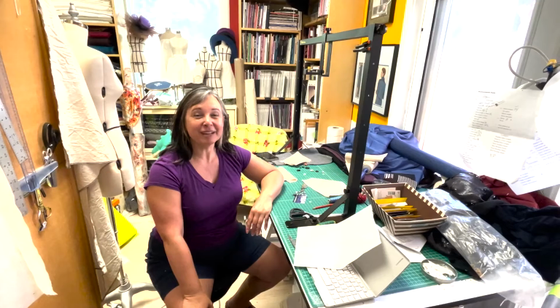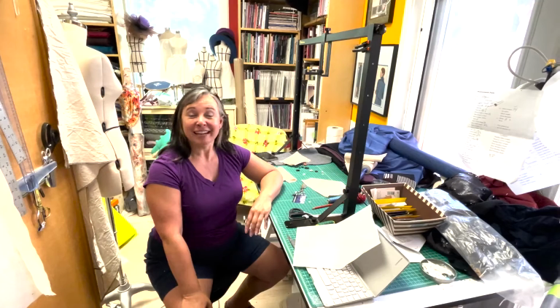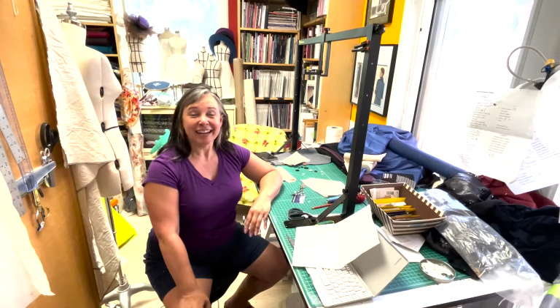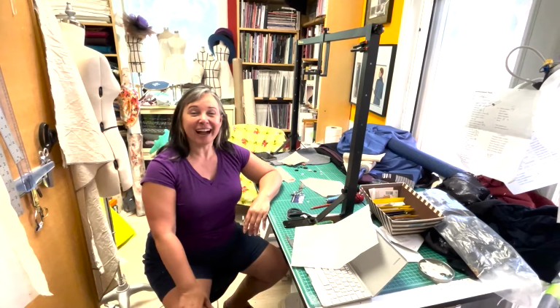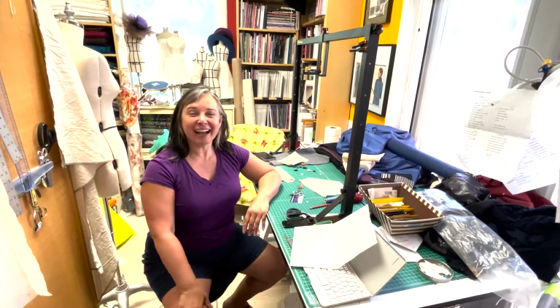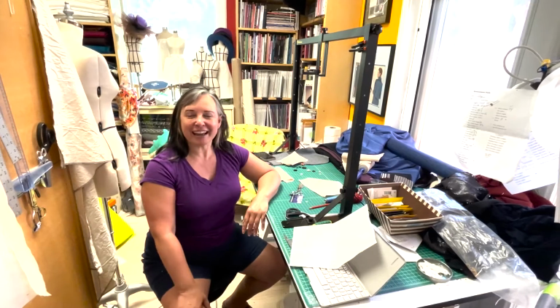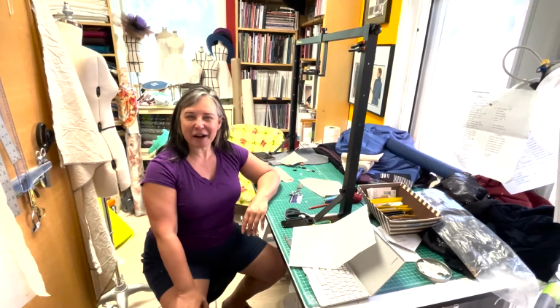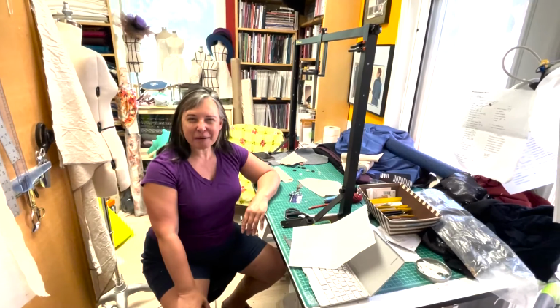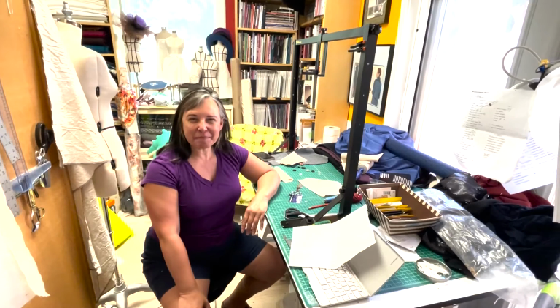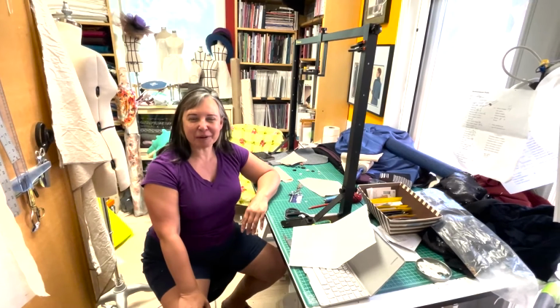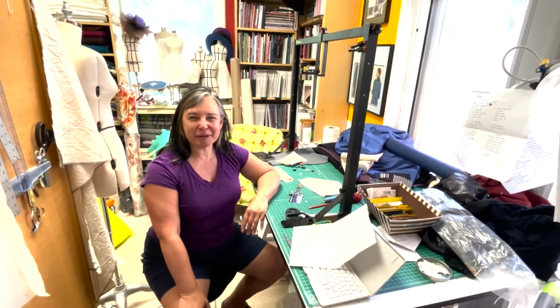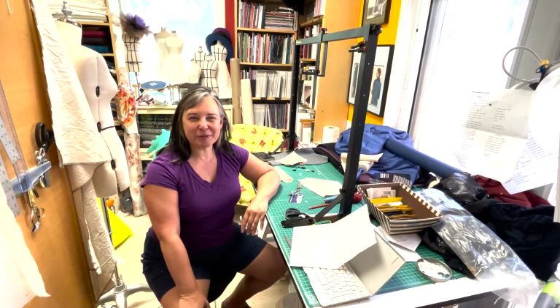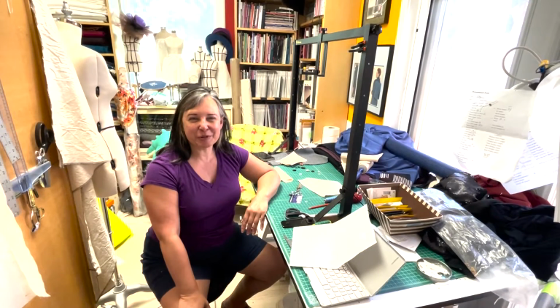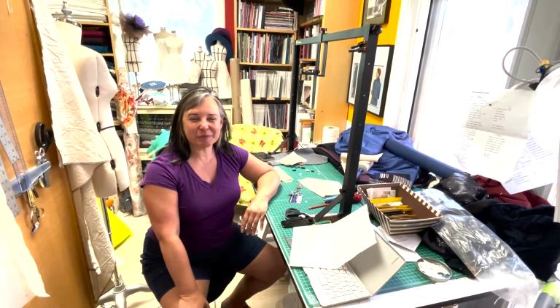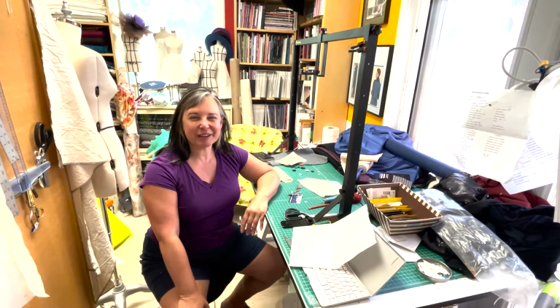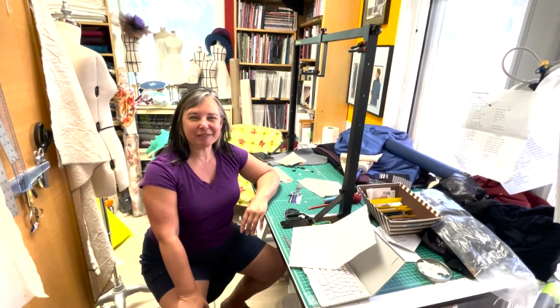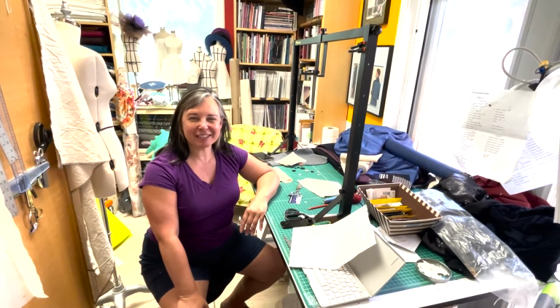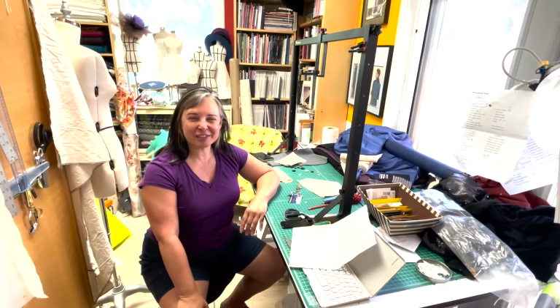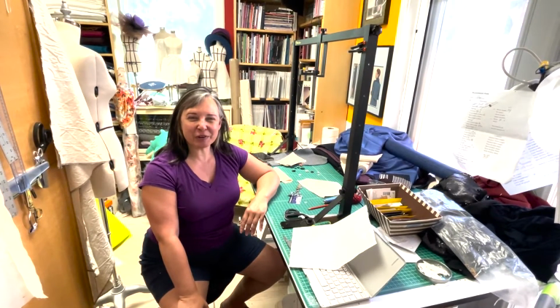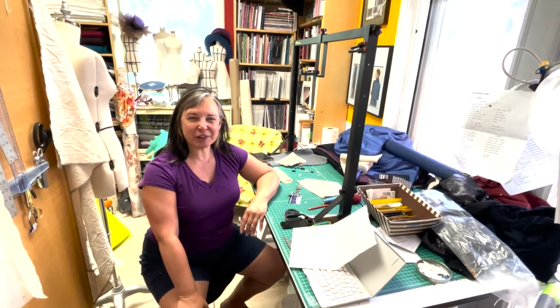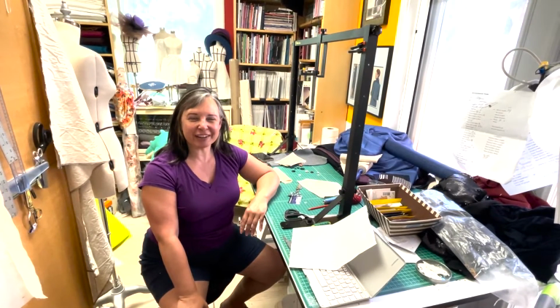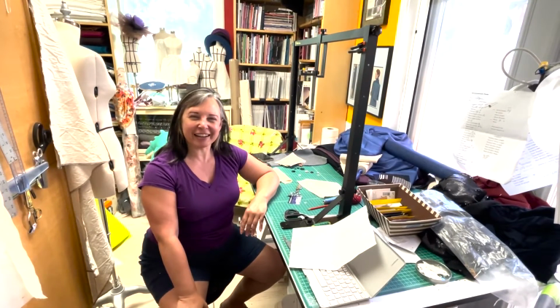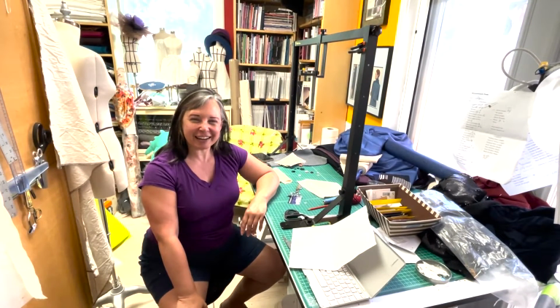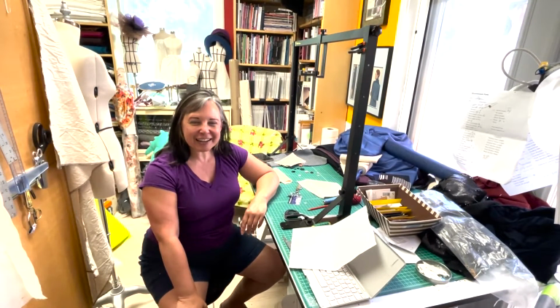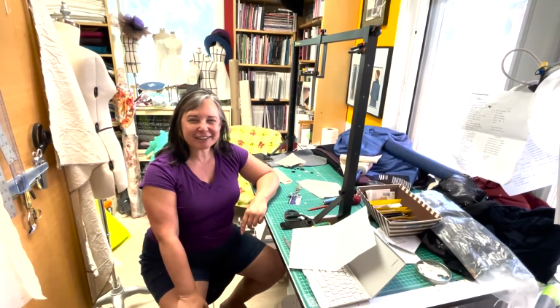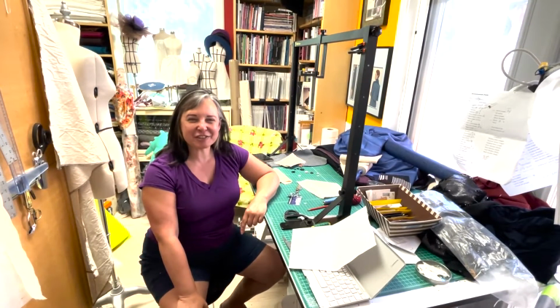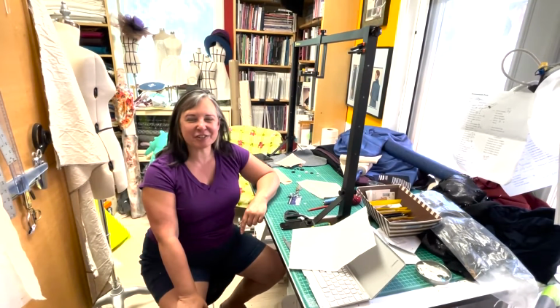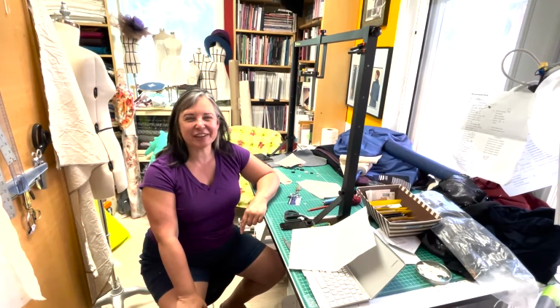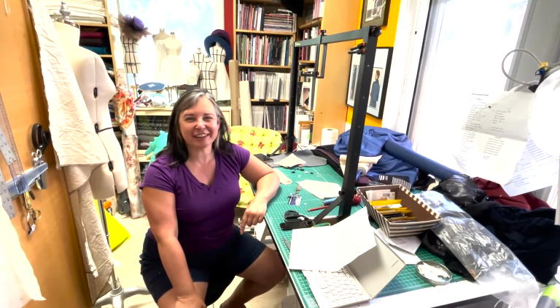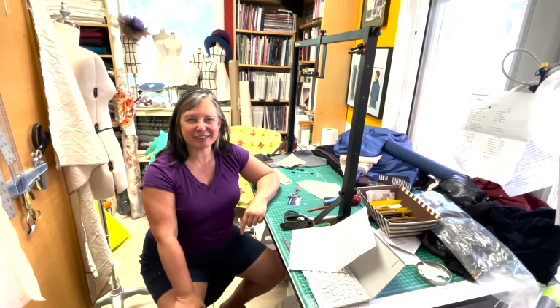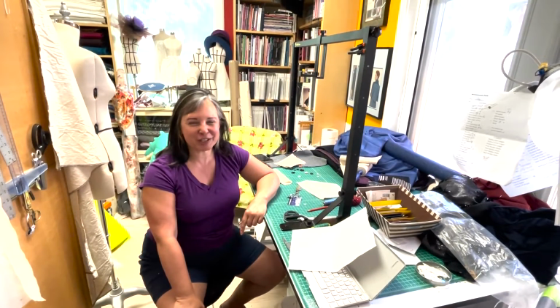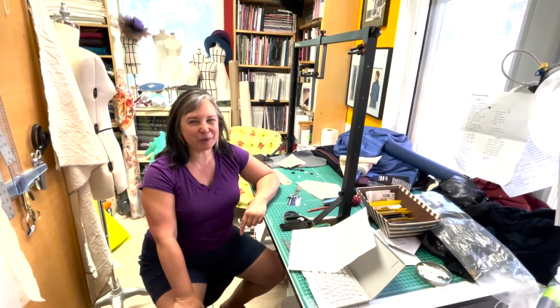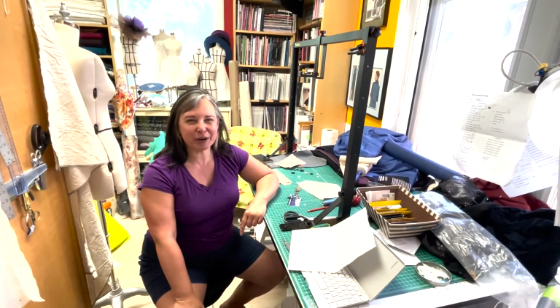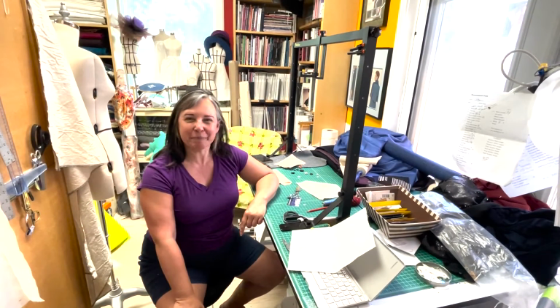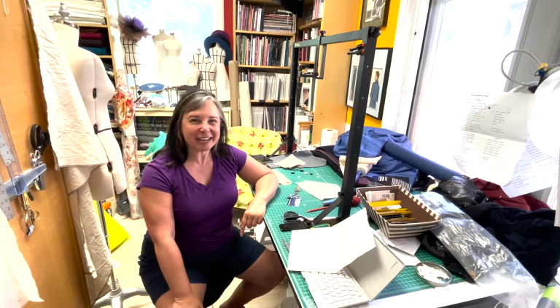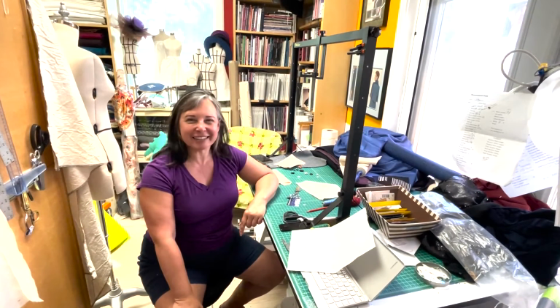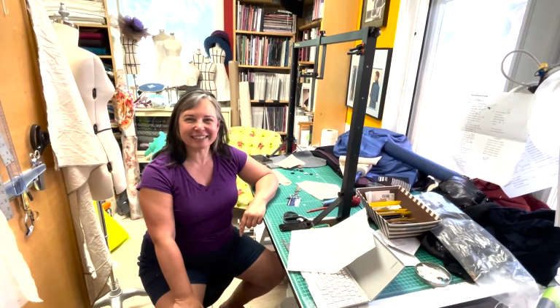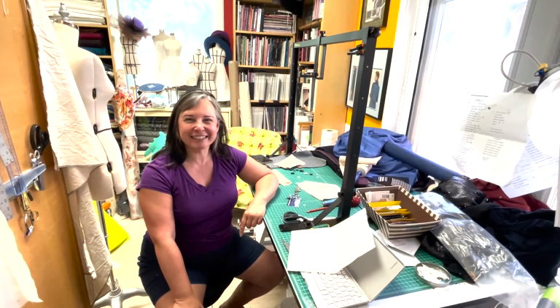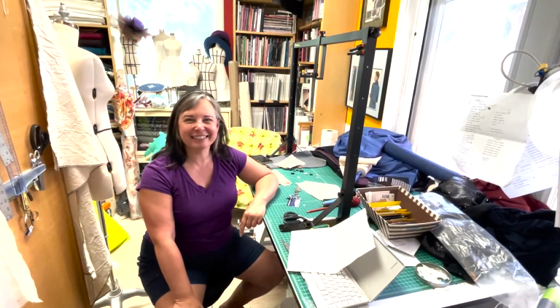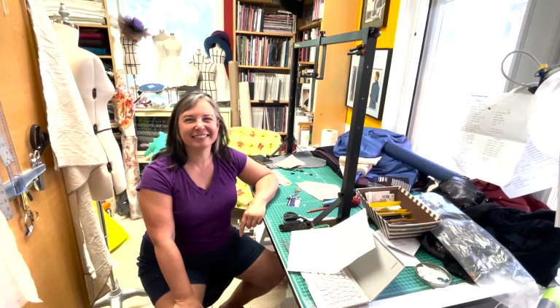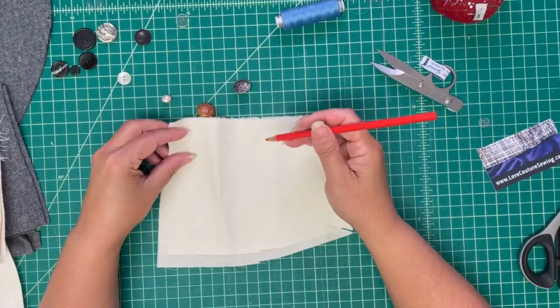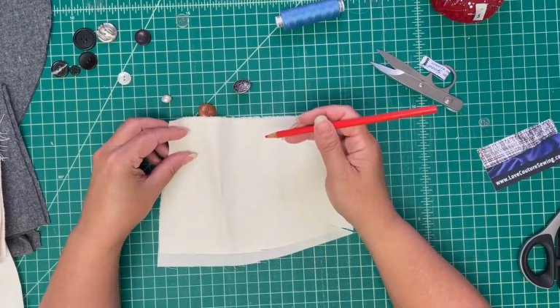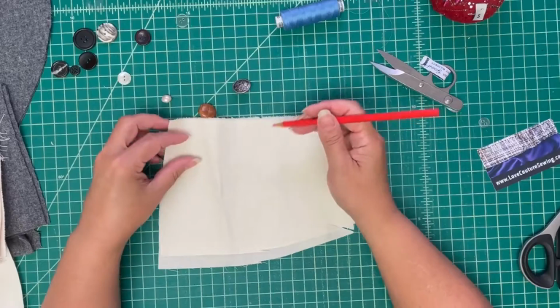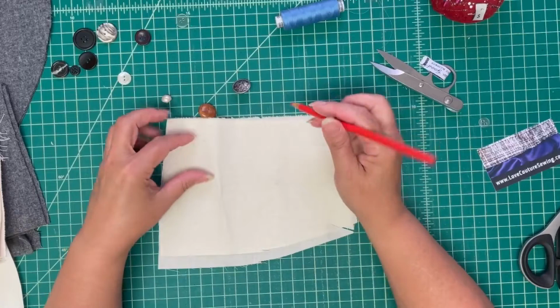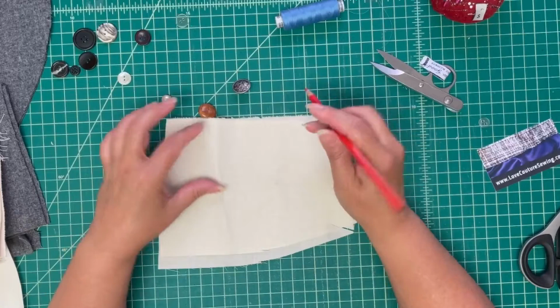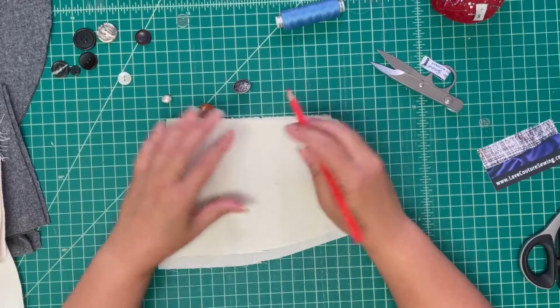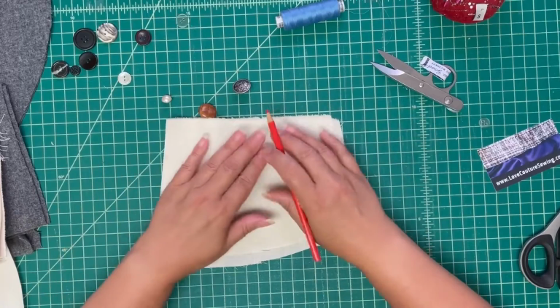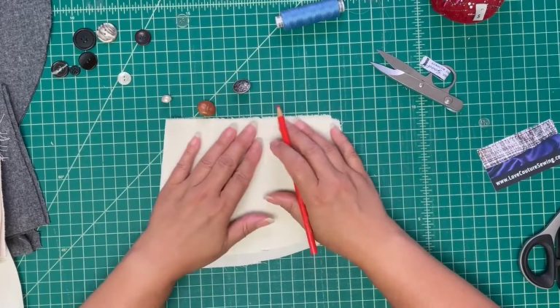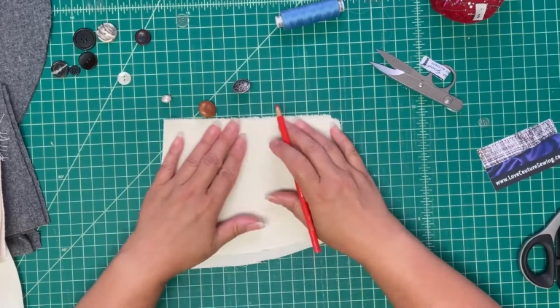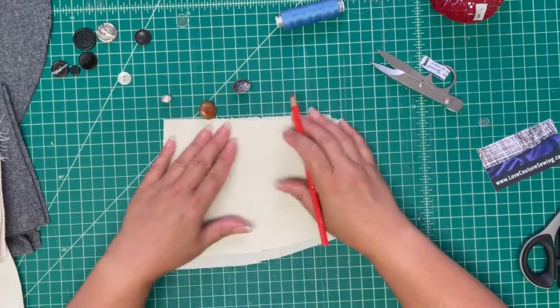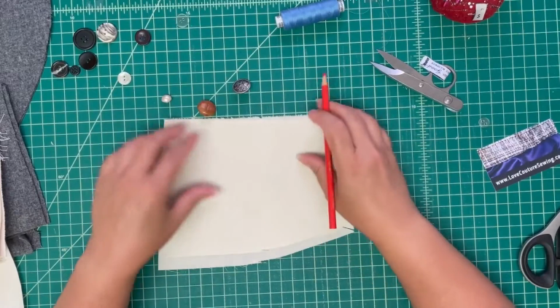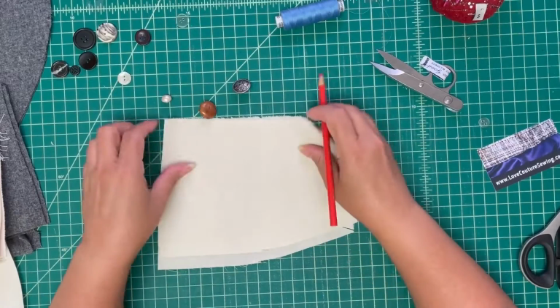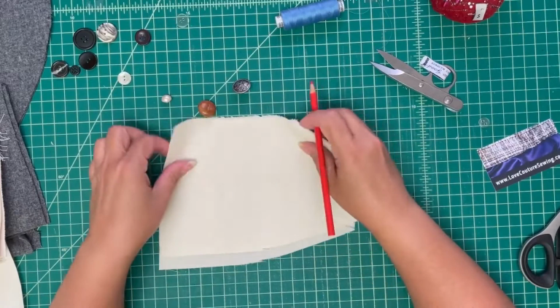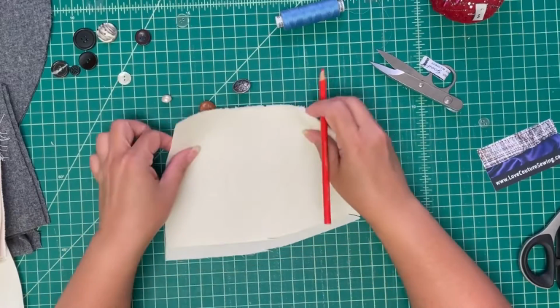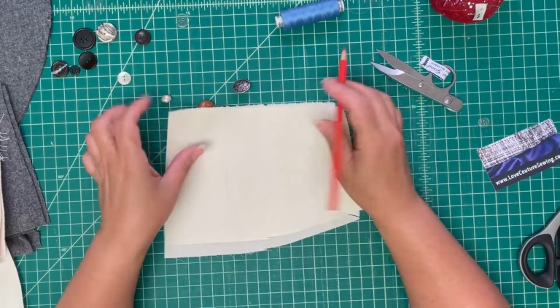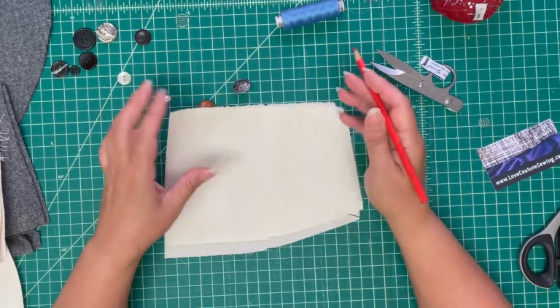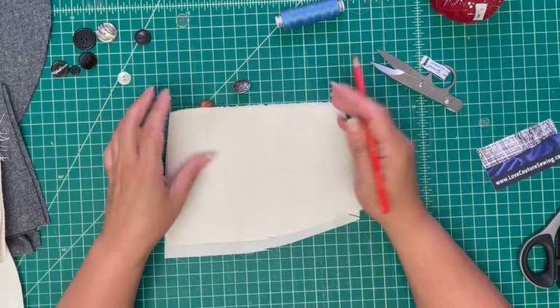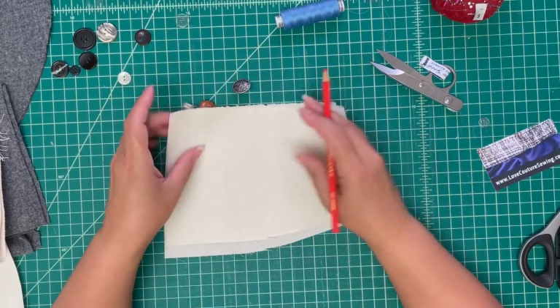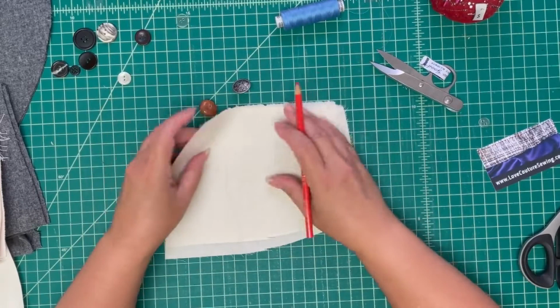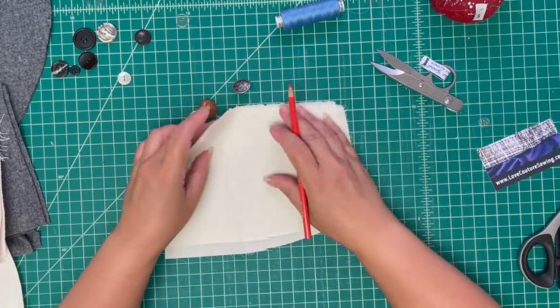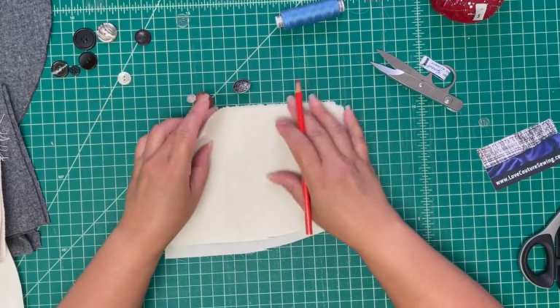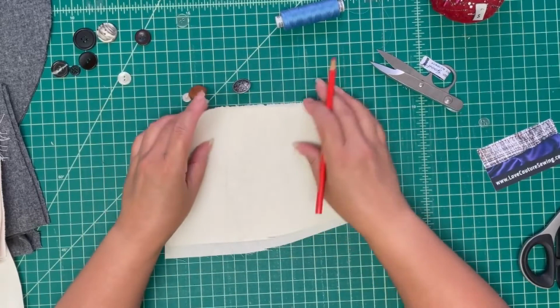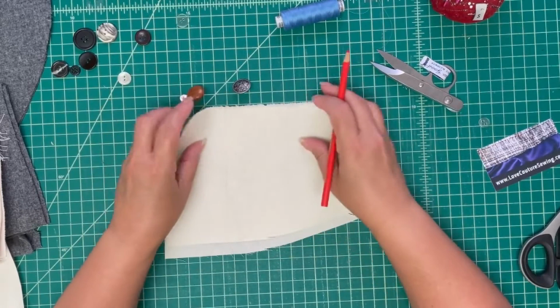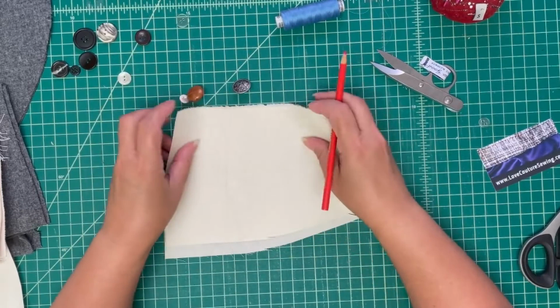Hi, I'm Barbie McCormick with Sew Good and I'm going to show you how to sew on a button.